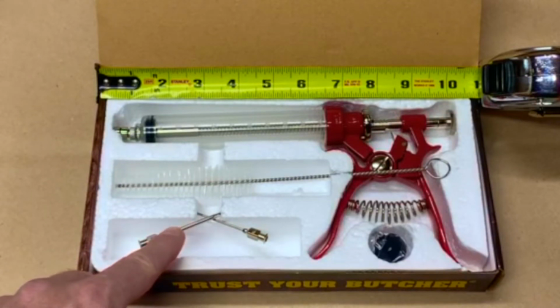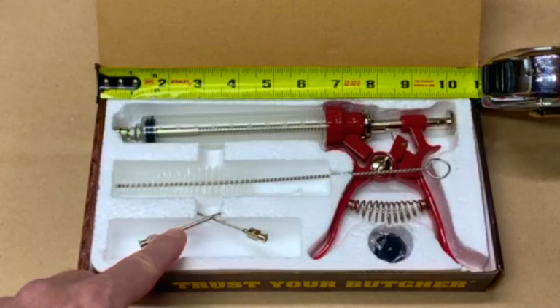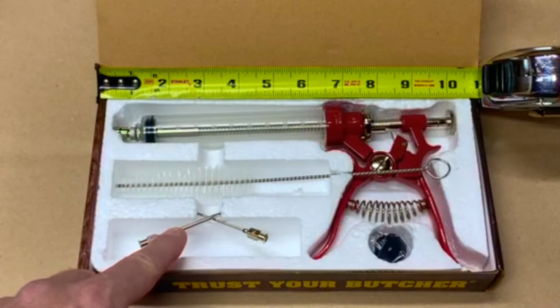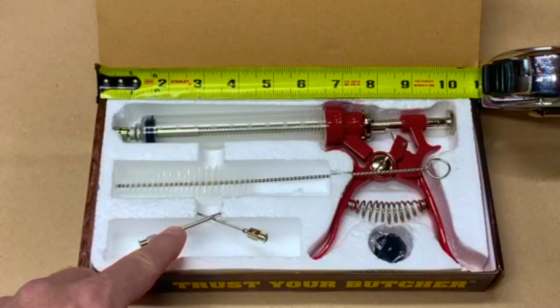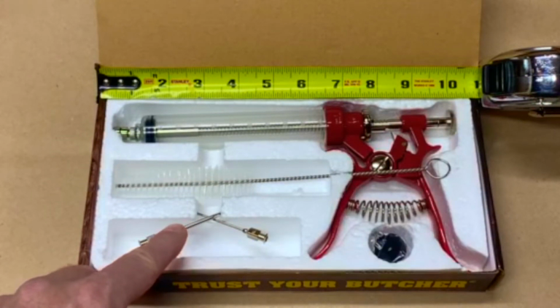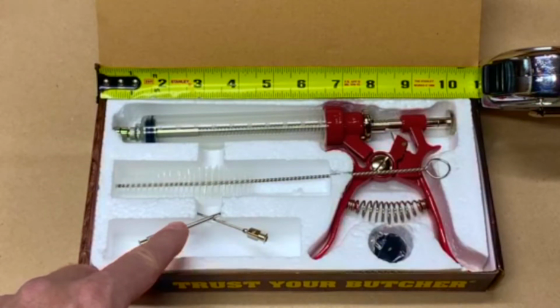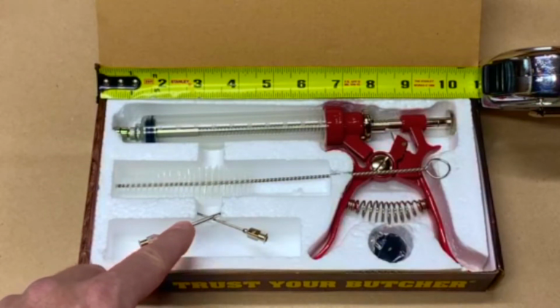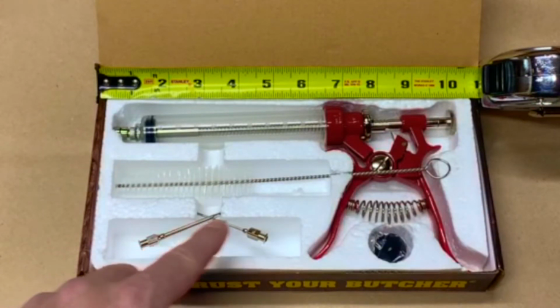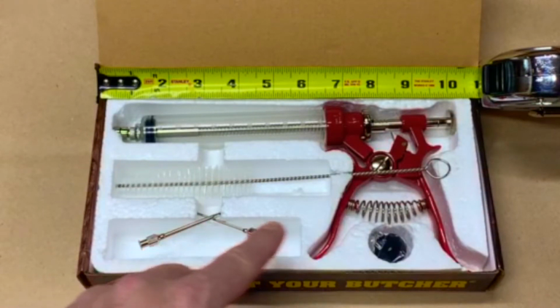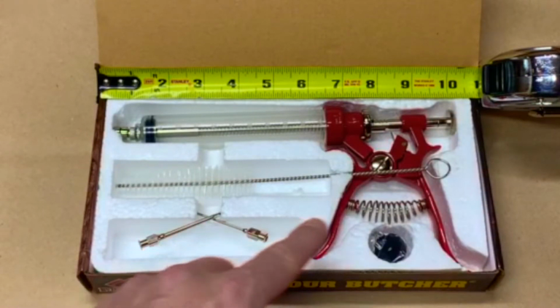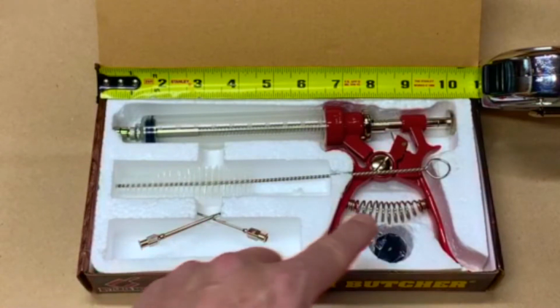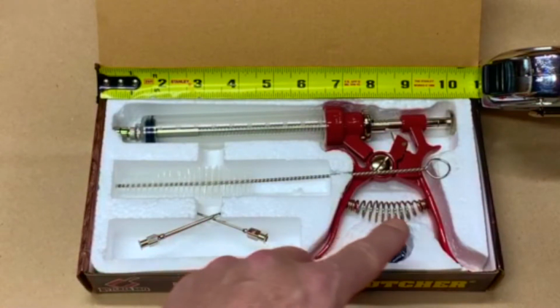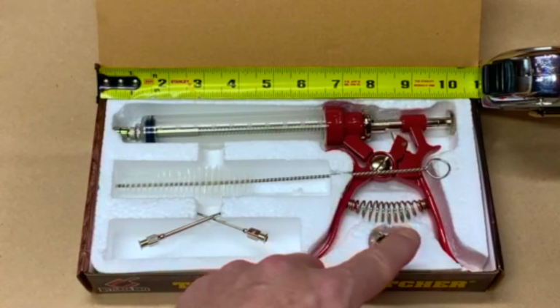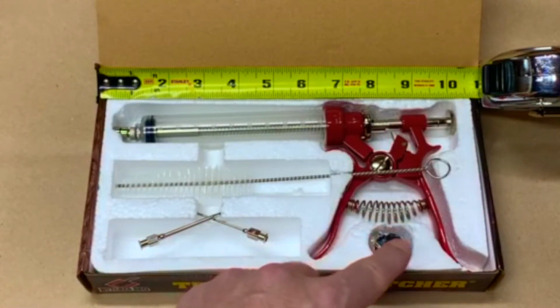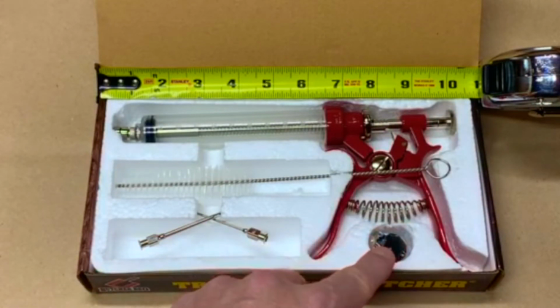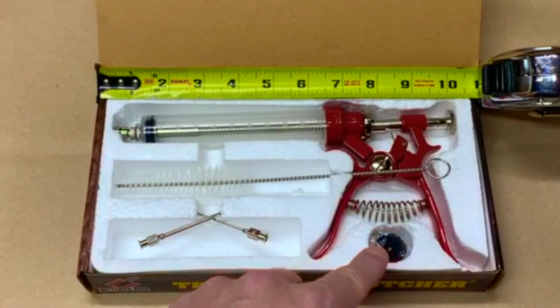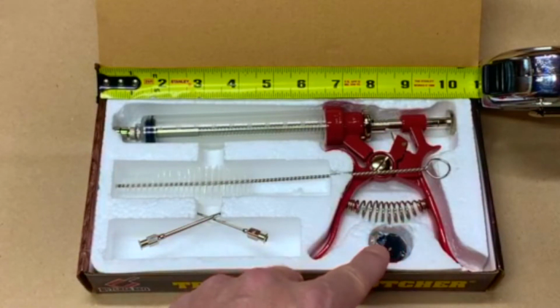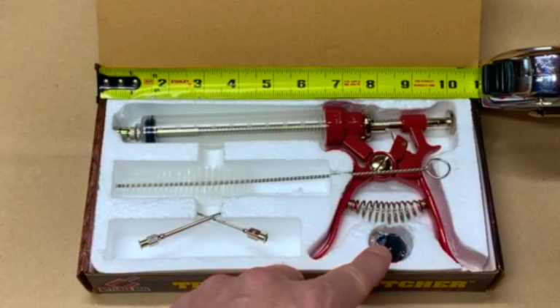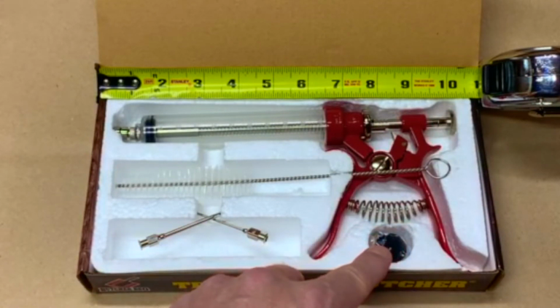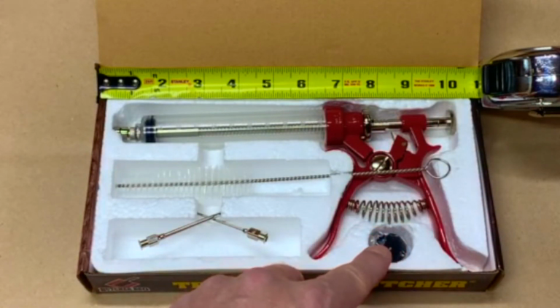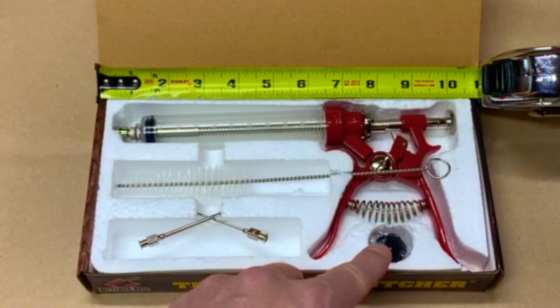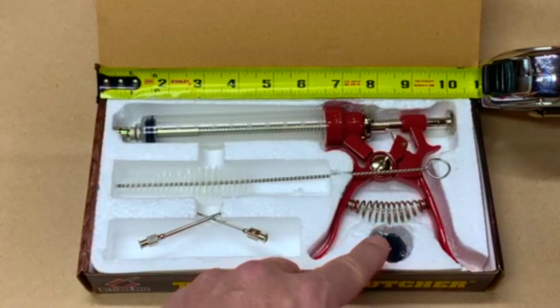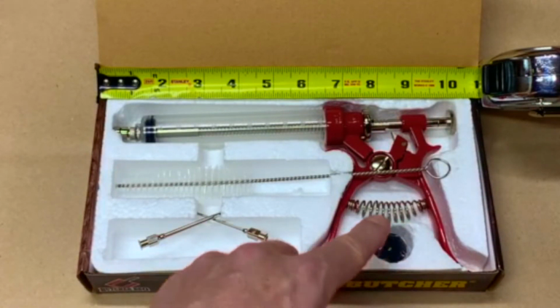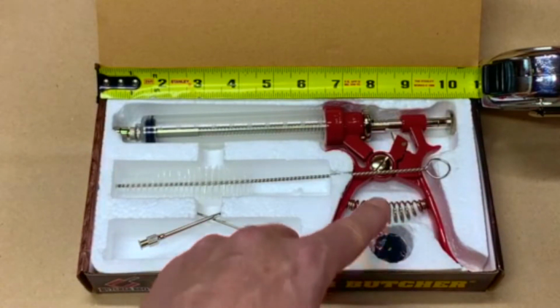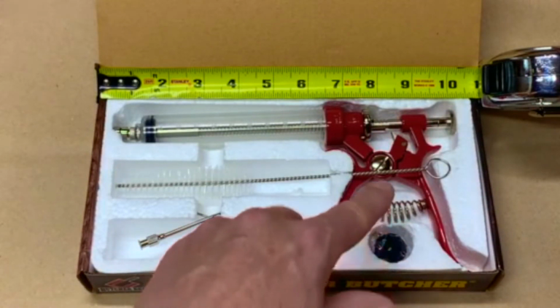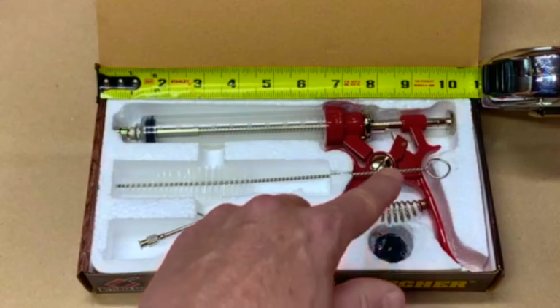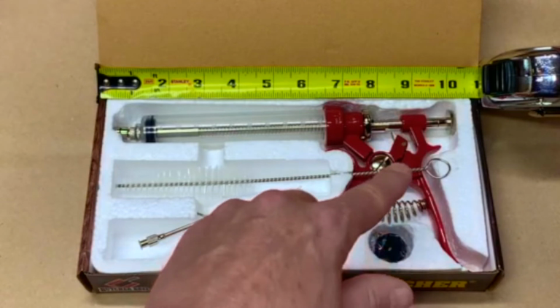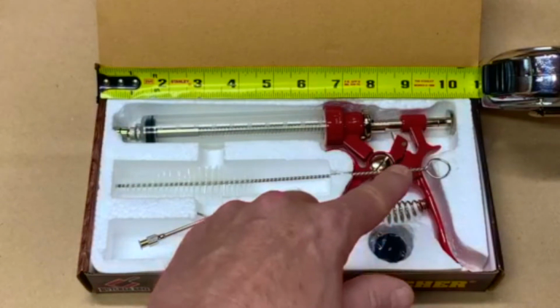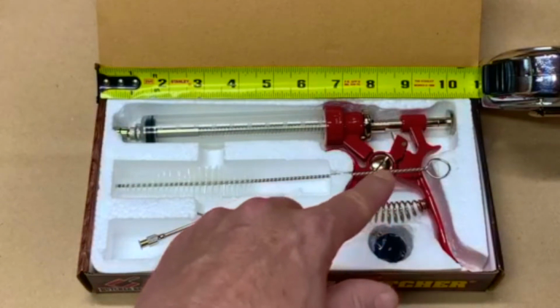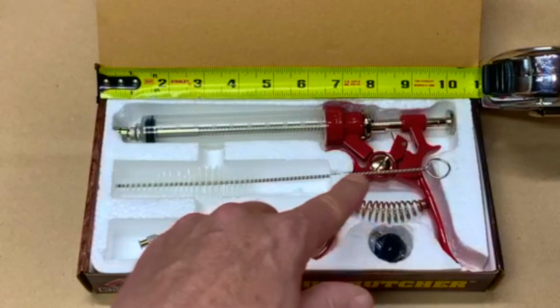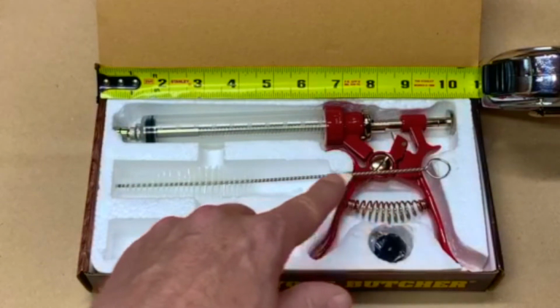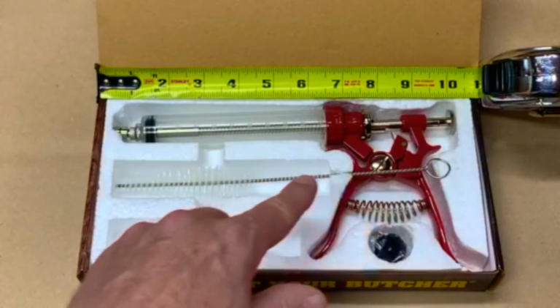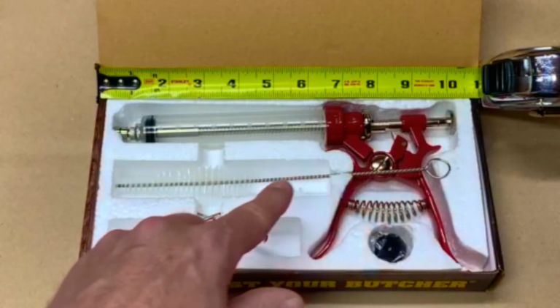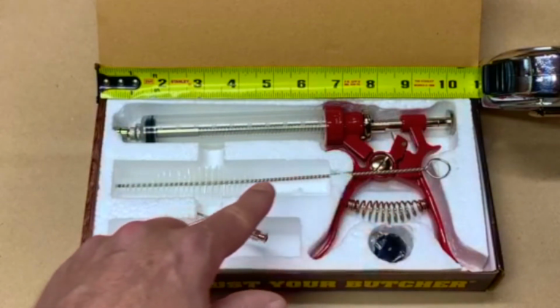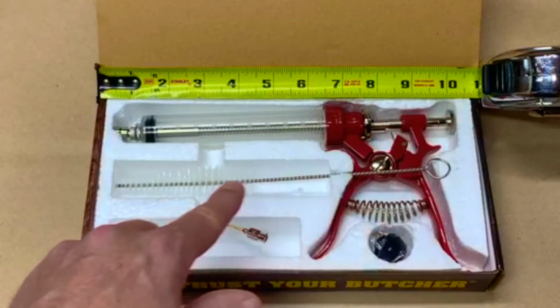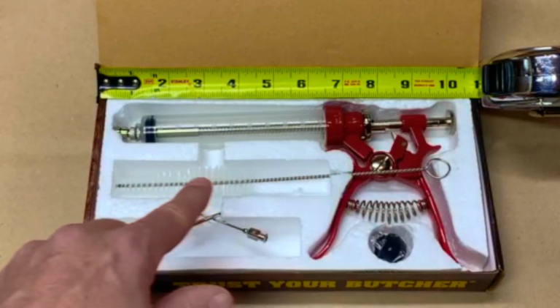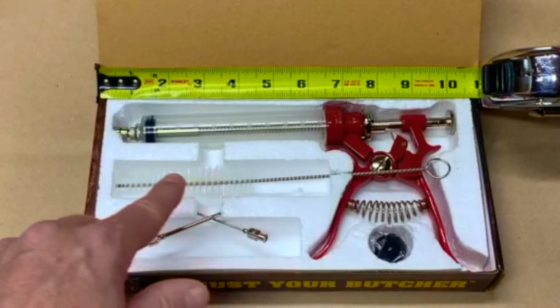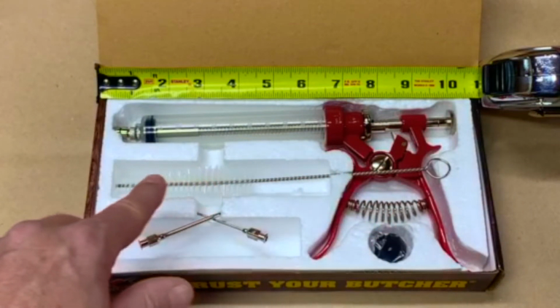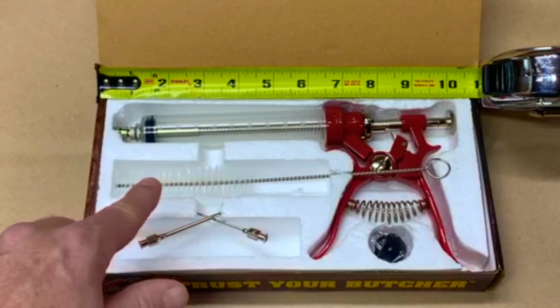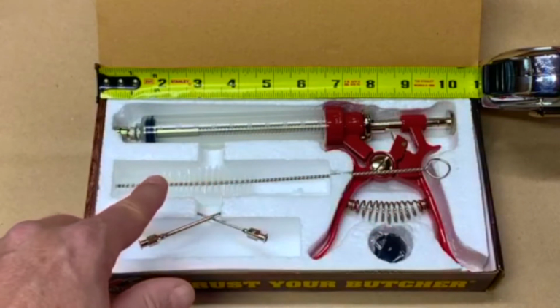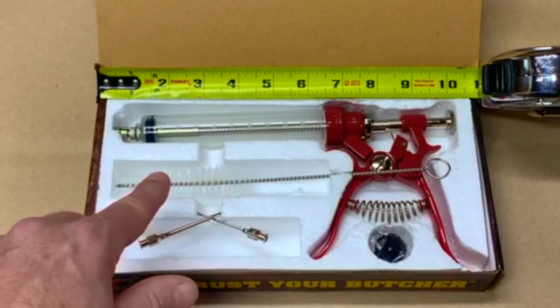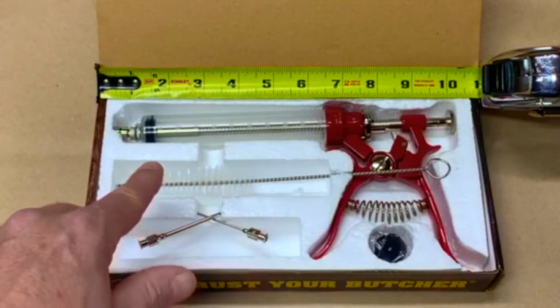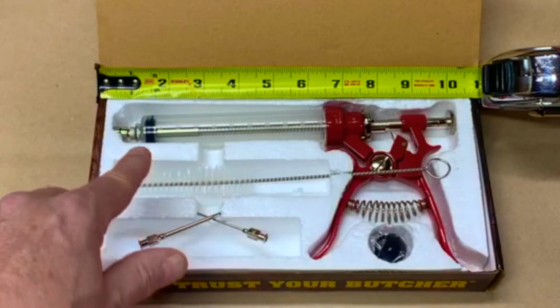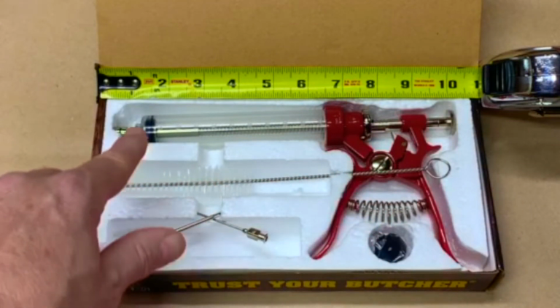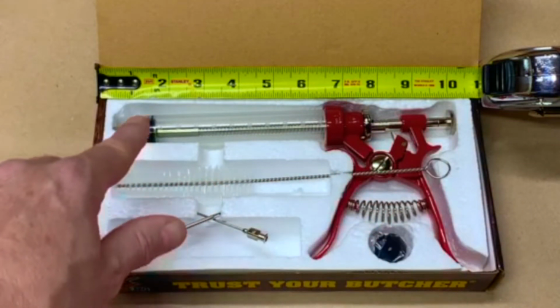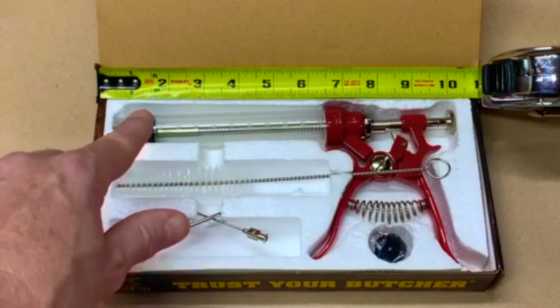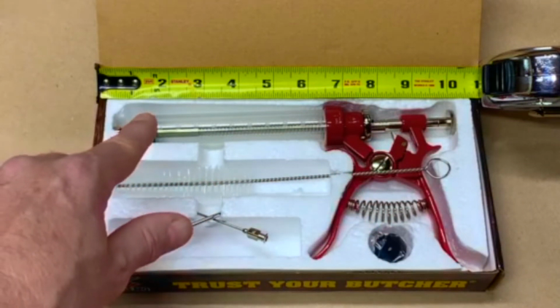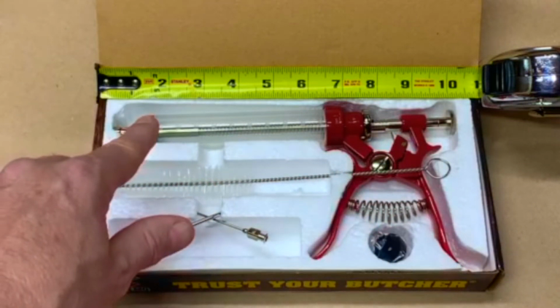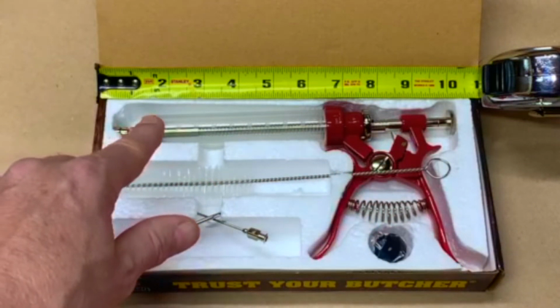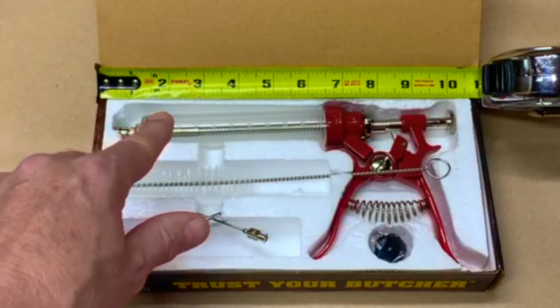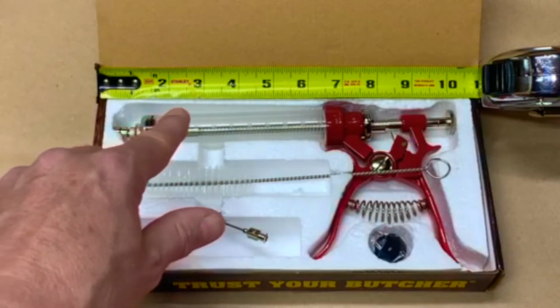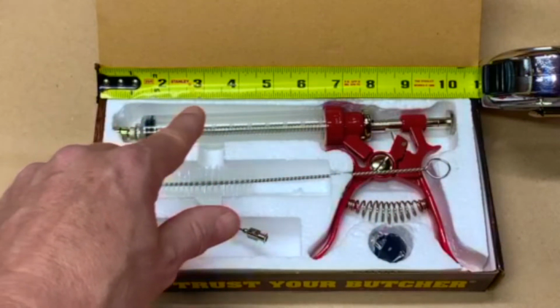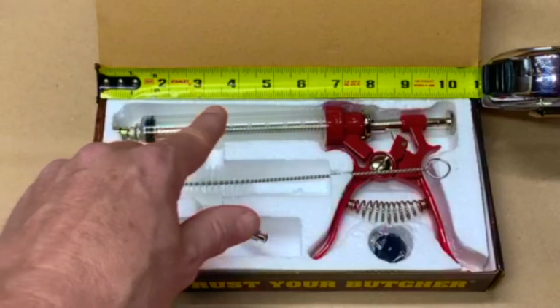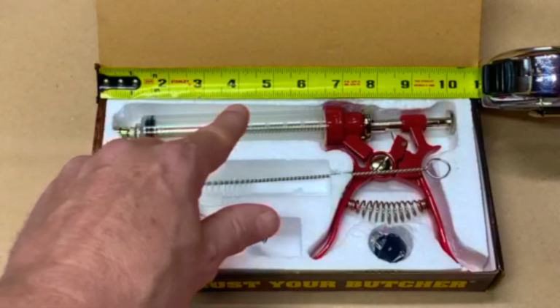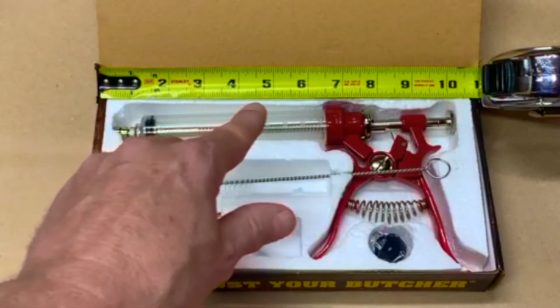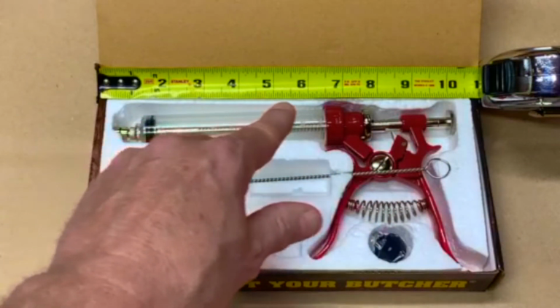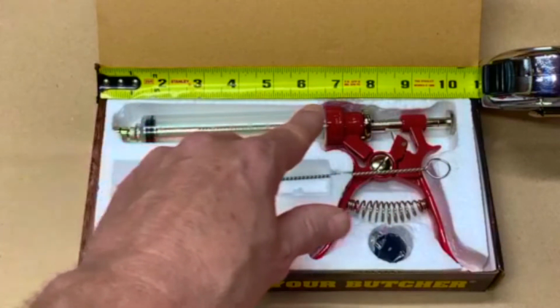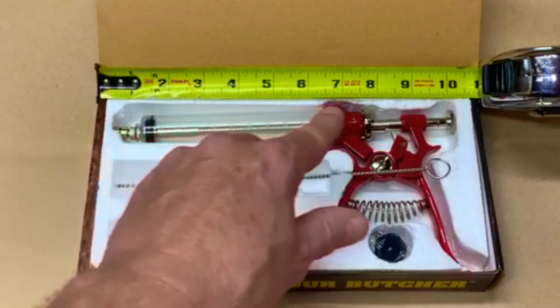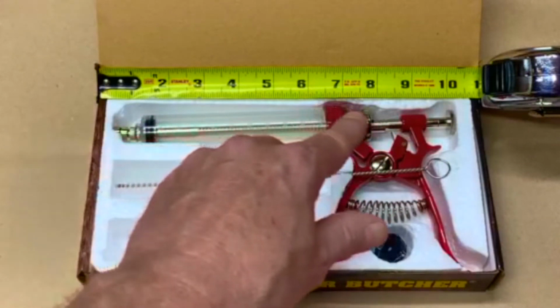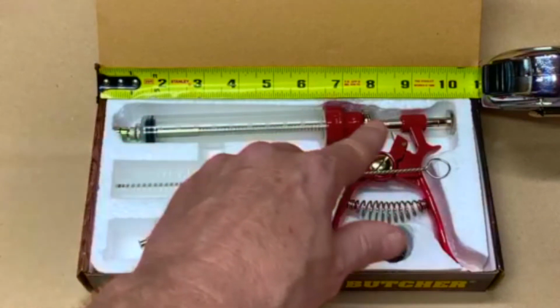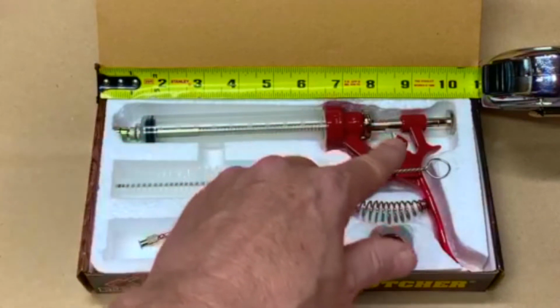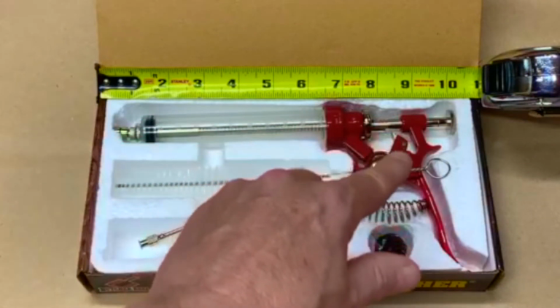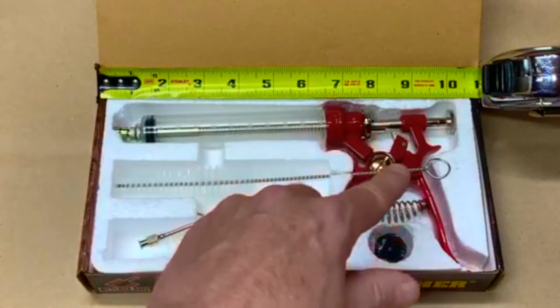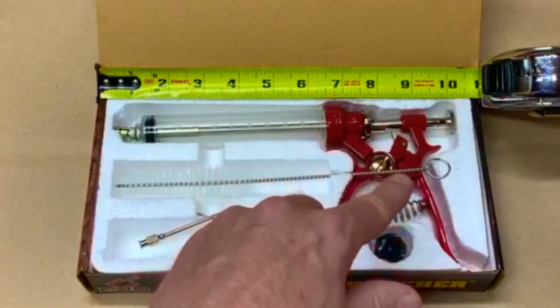You'll have two needles — a big one and a small one — a gasket package, a cleaning tool, and this is your injector itself.